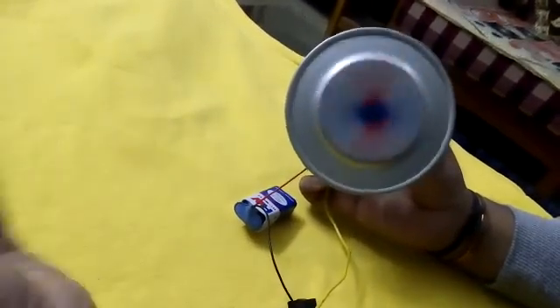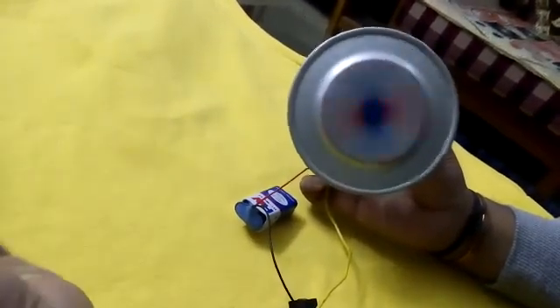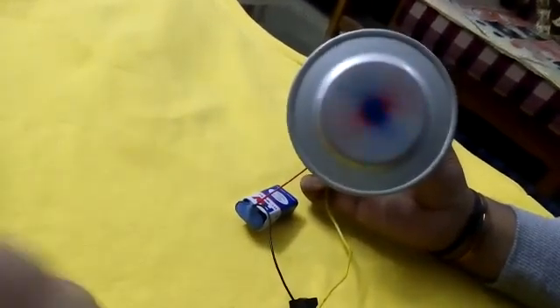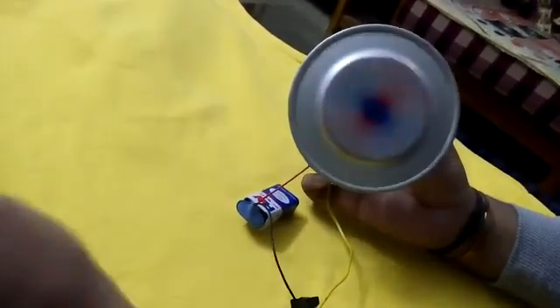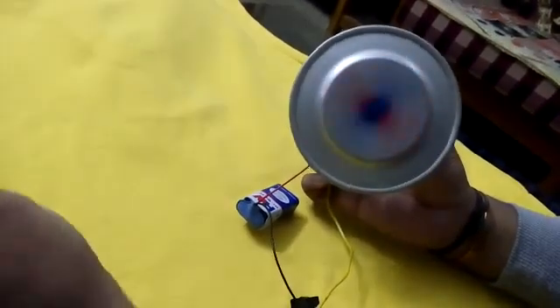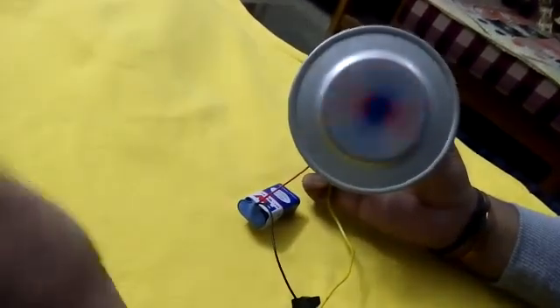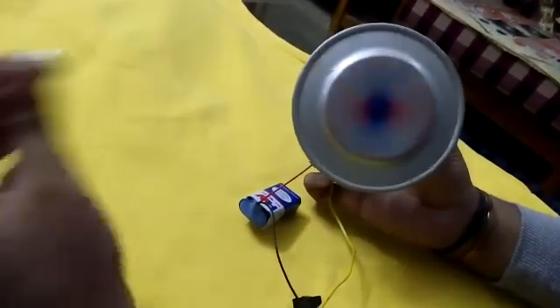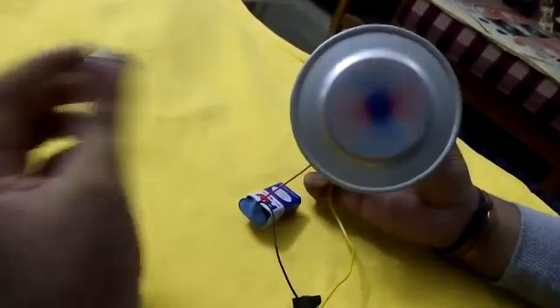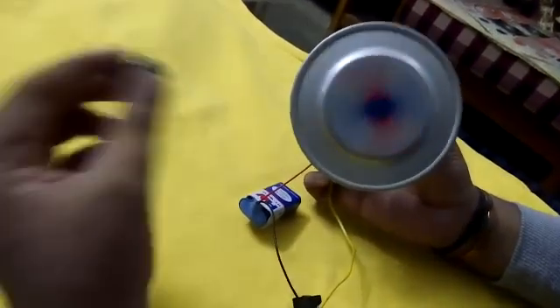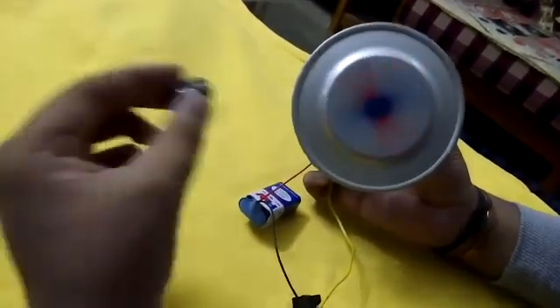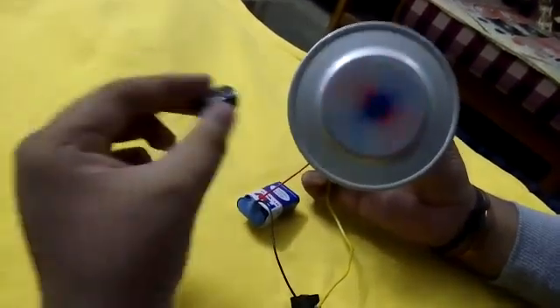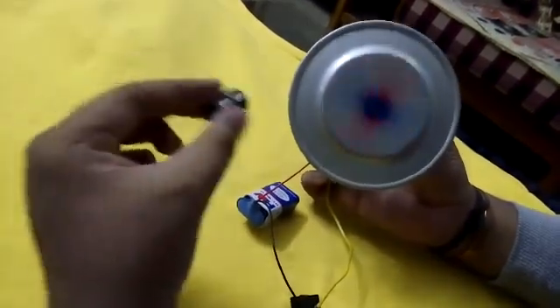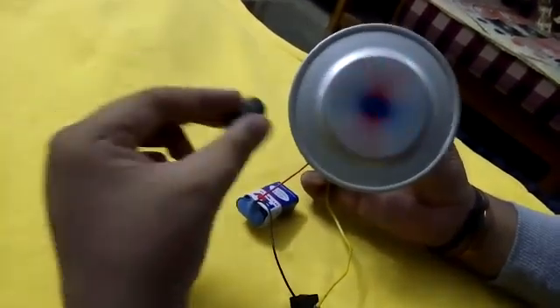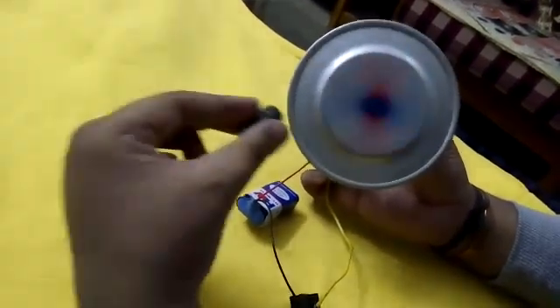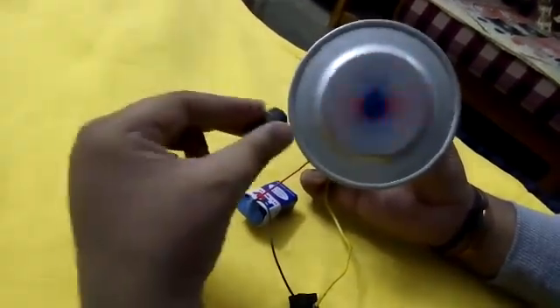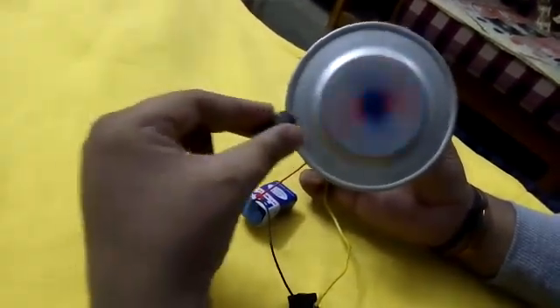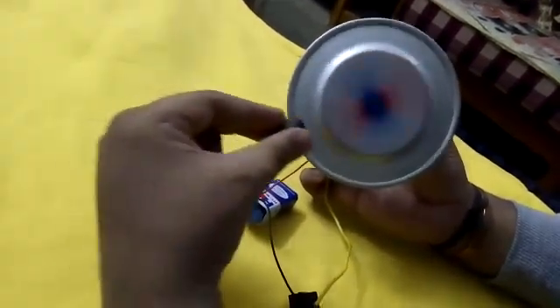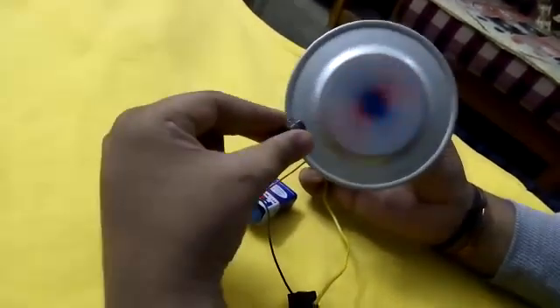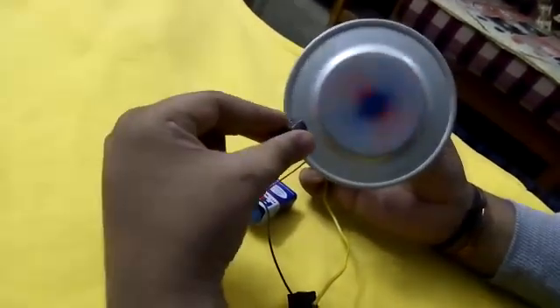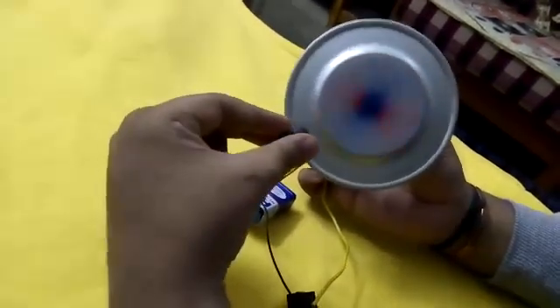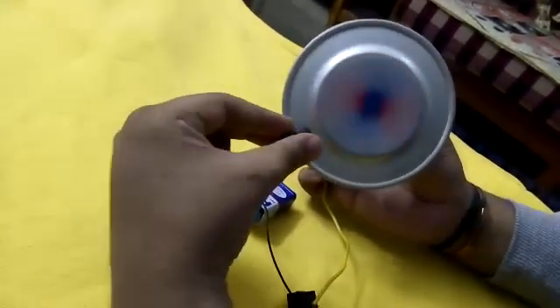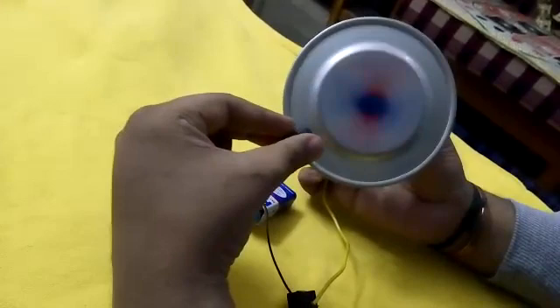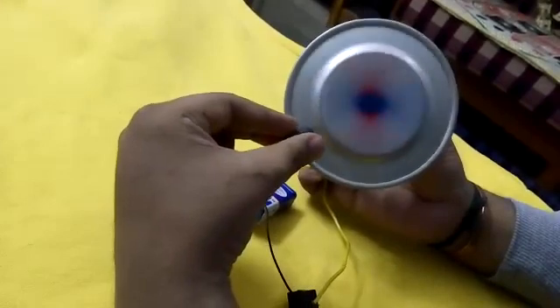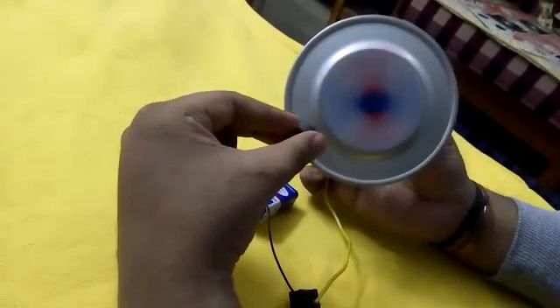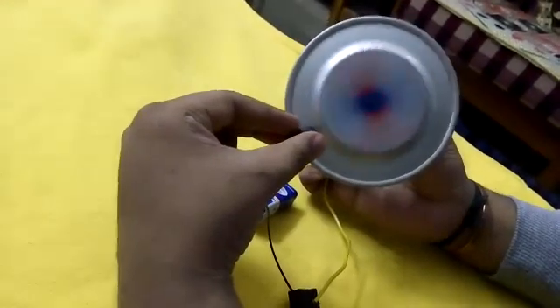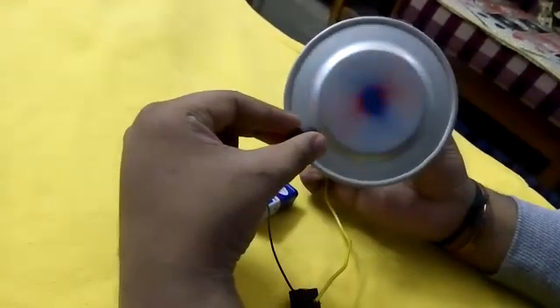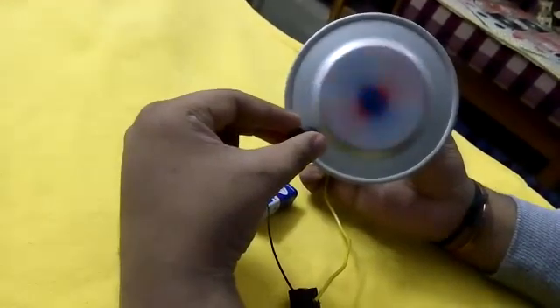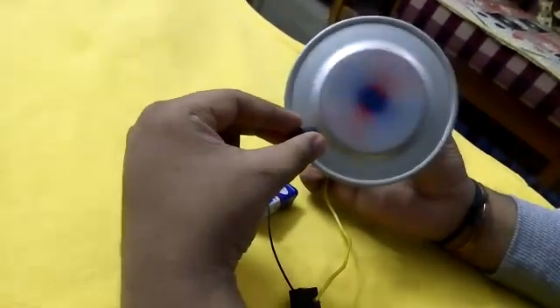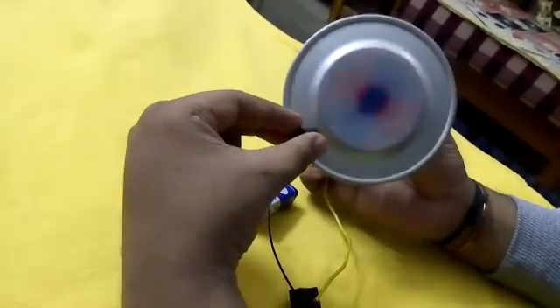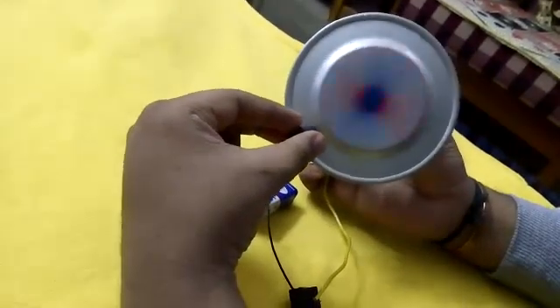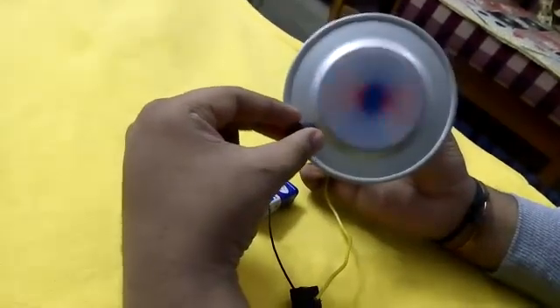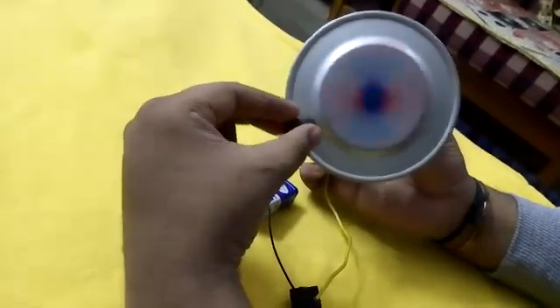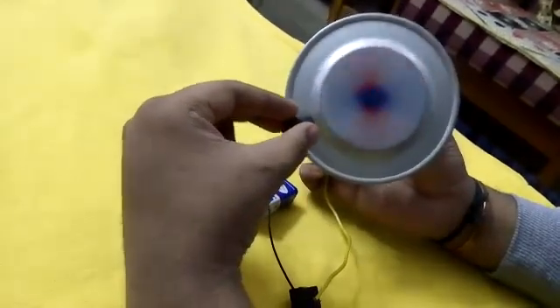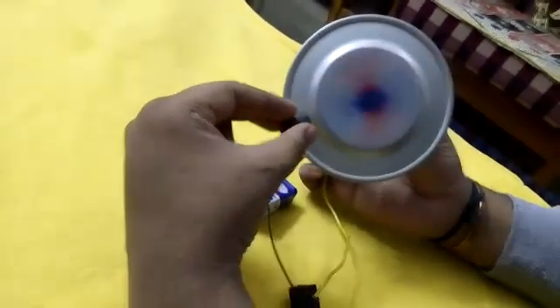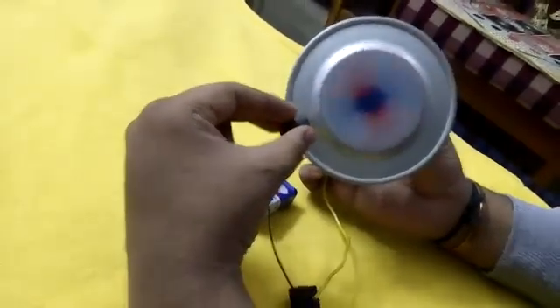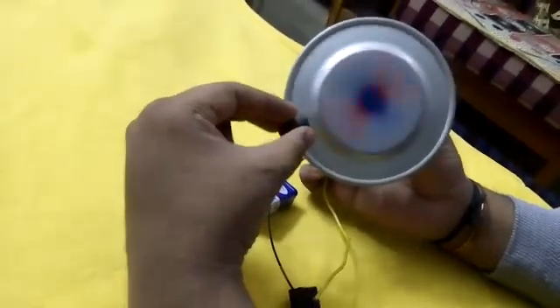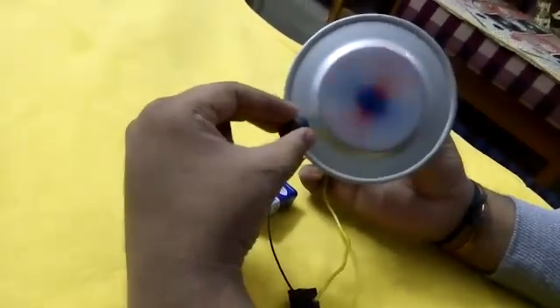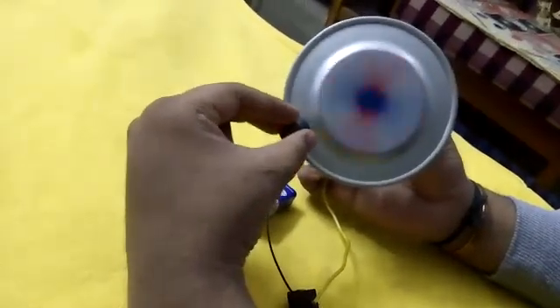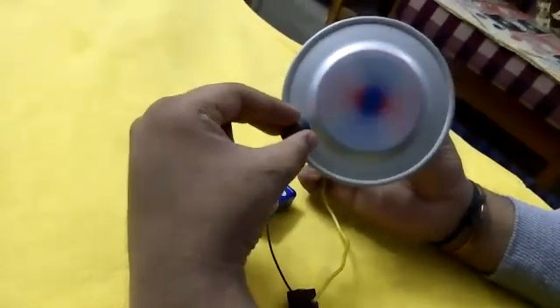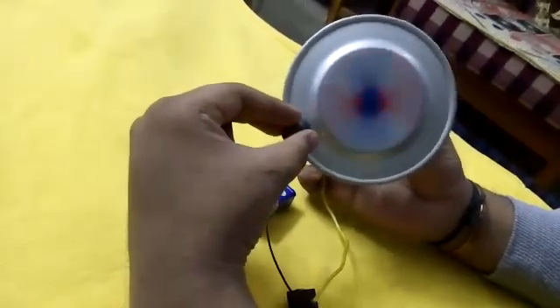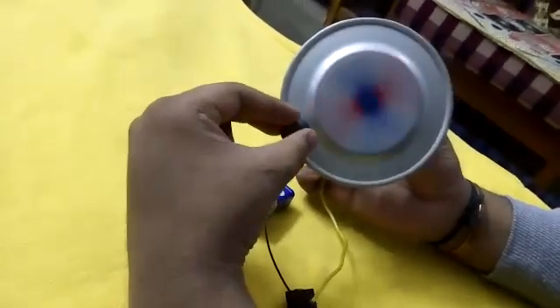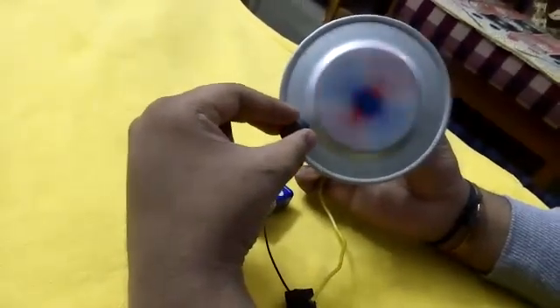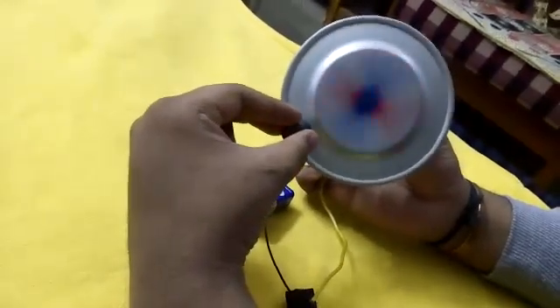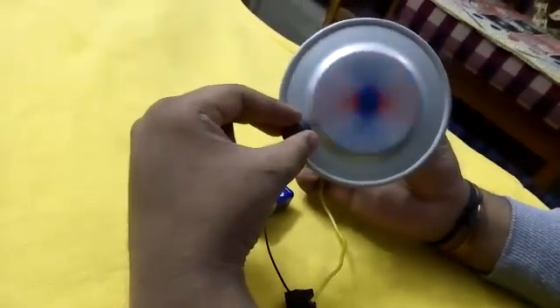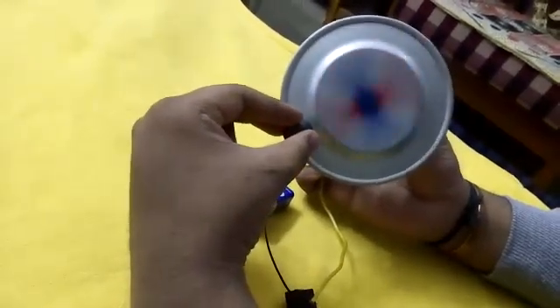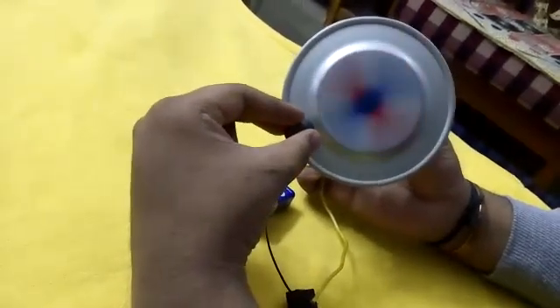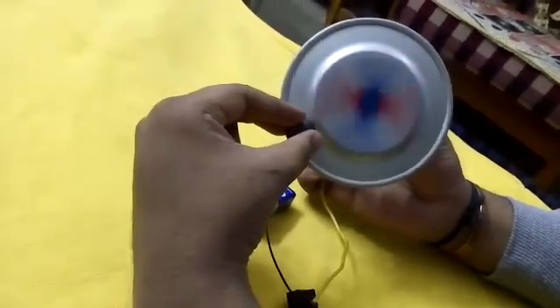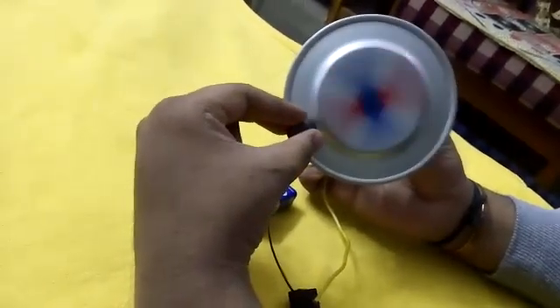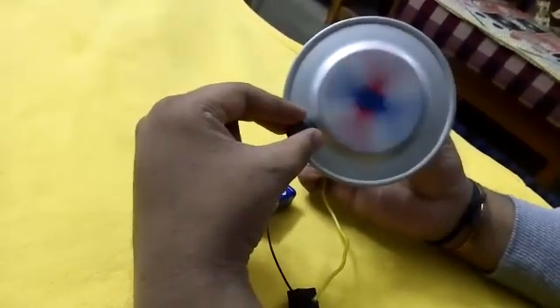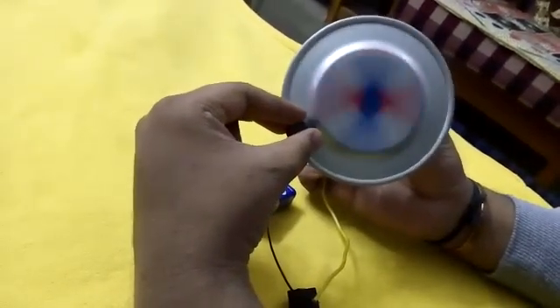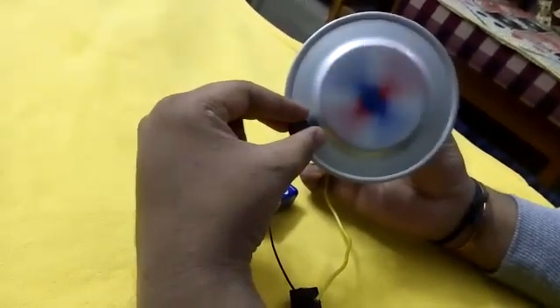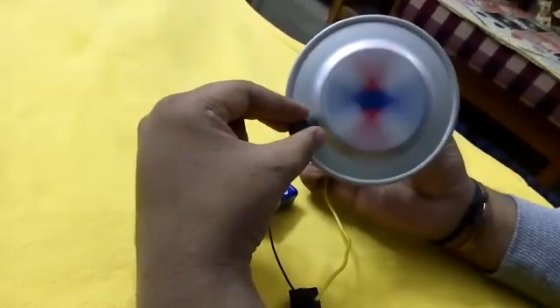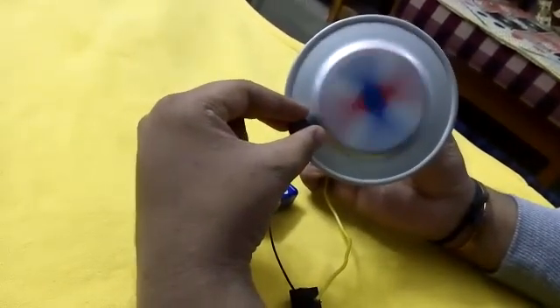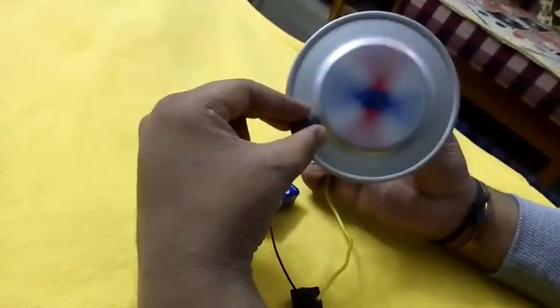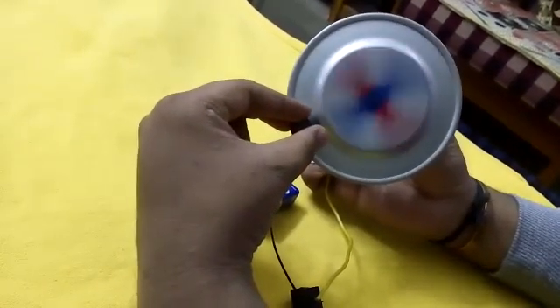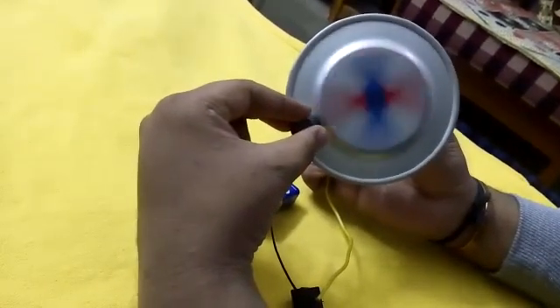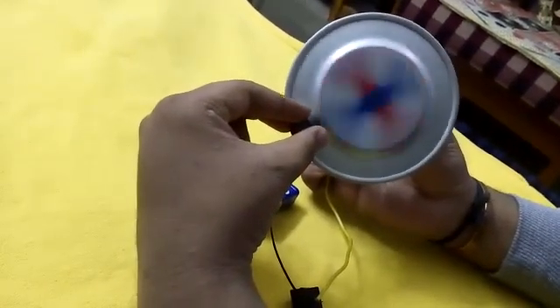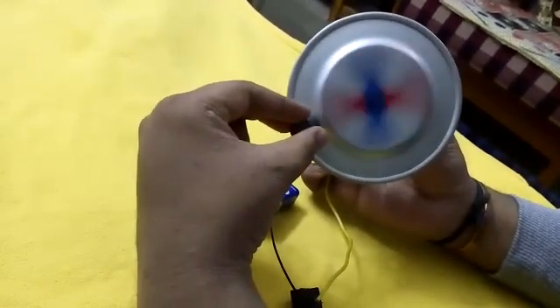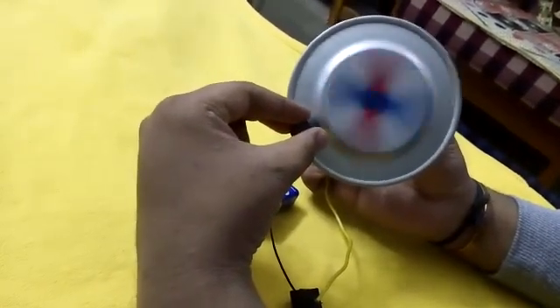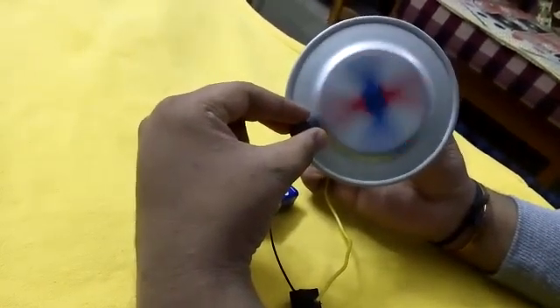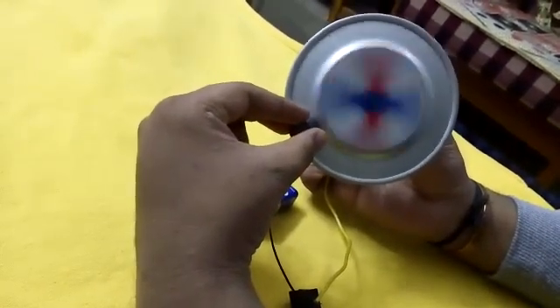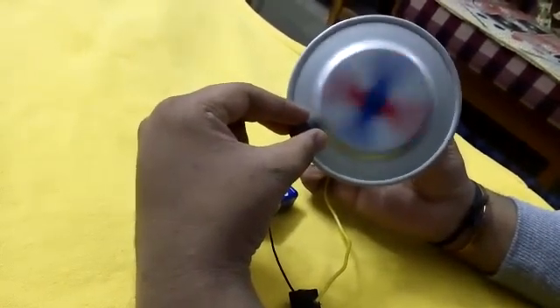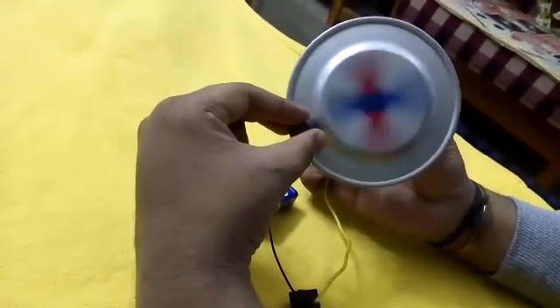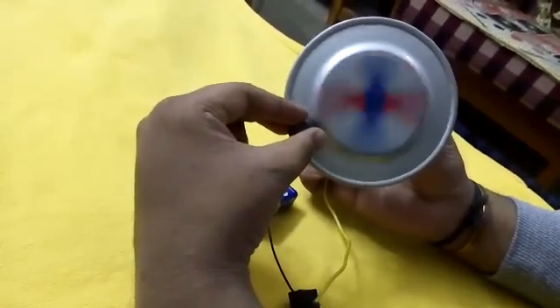Now again I bring back the magnet, and it again slows down.